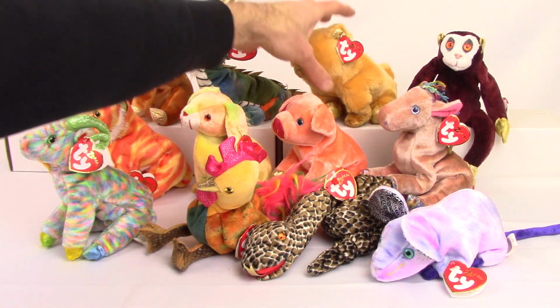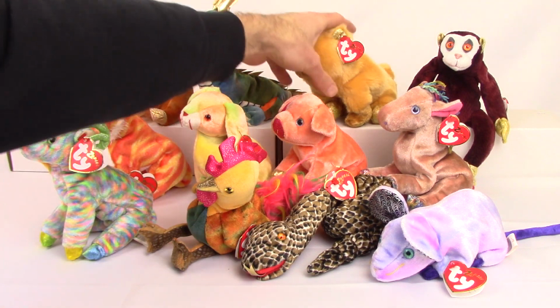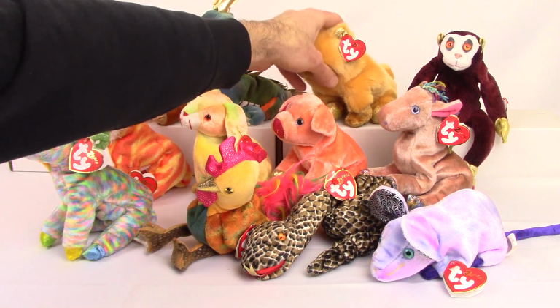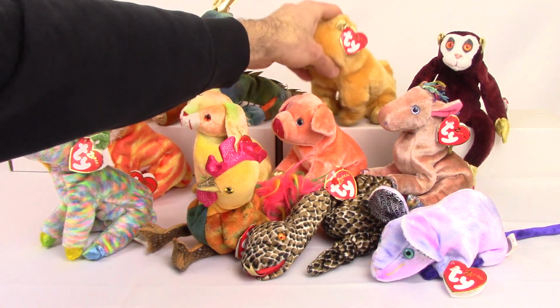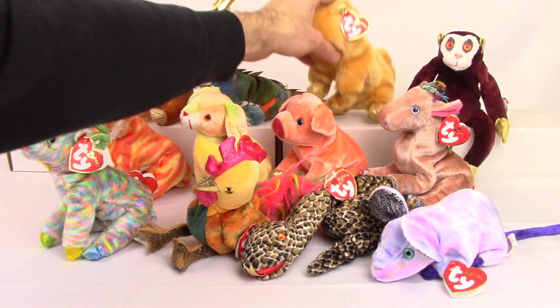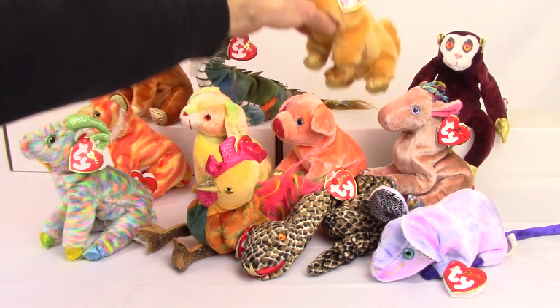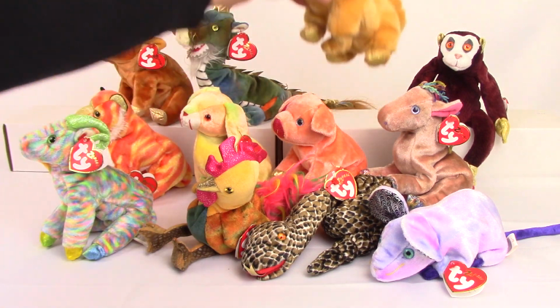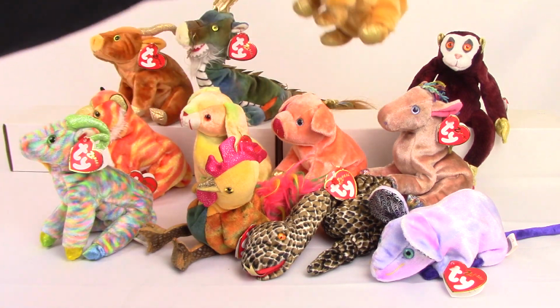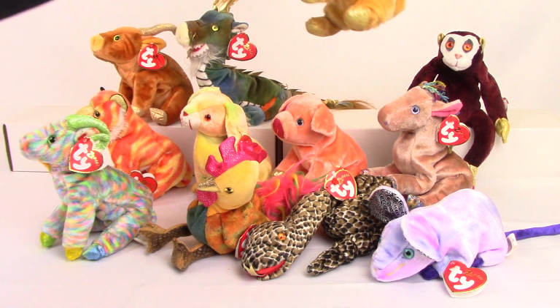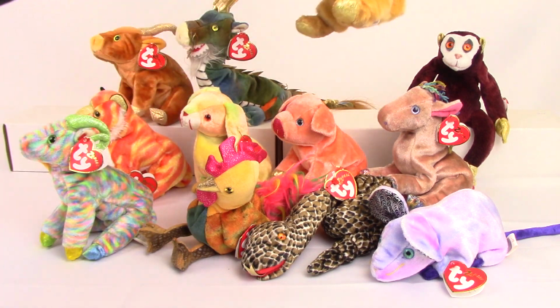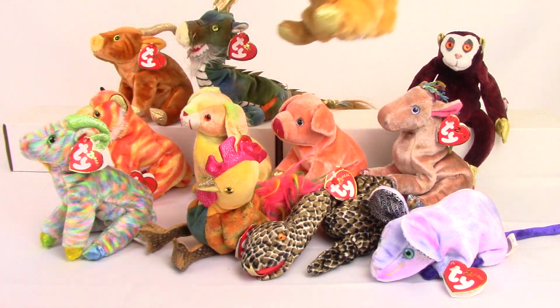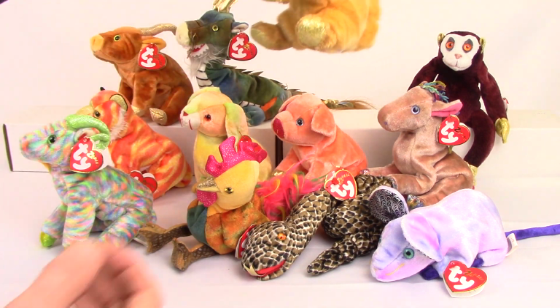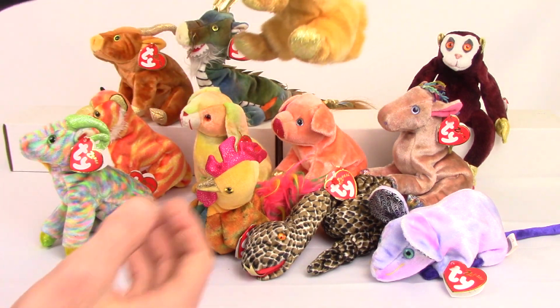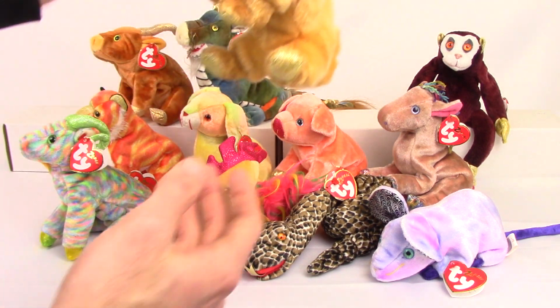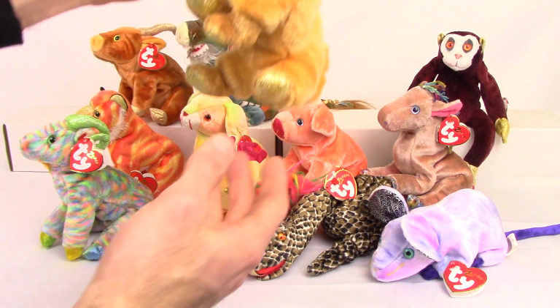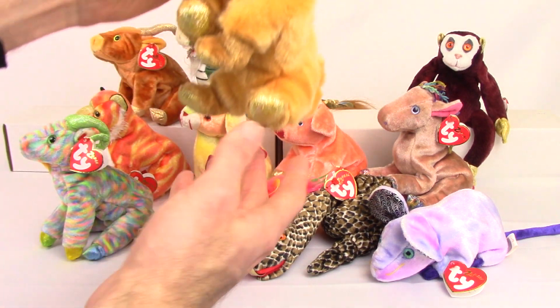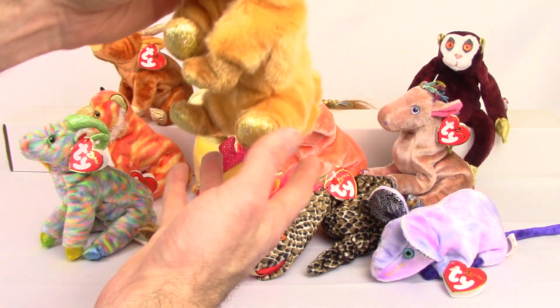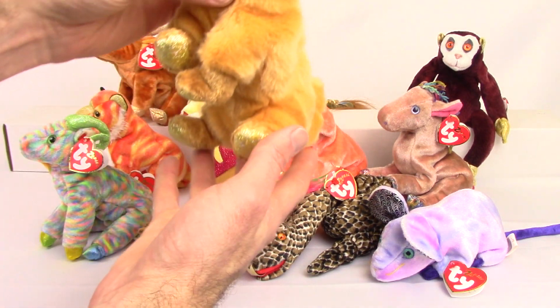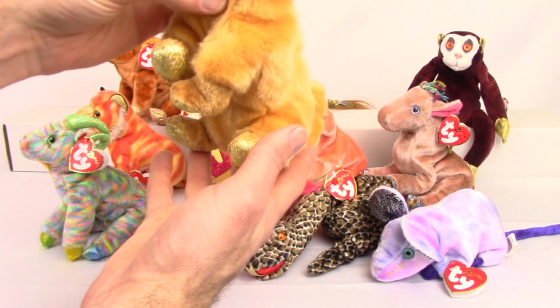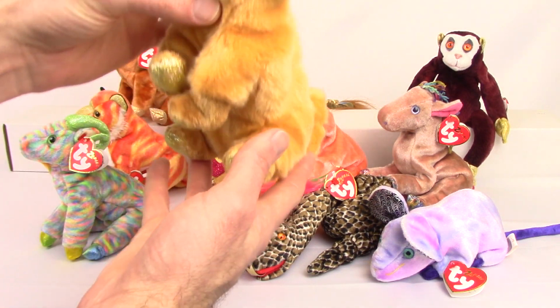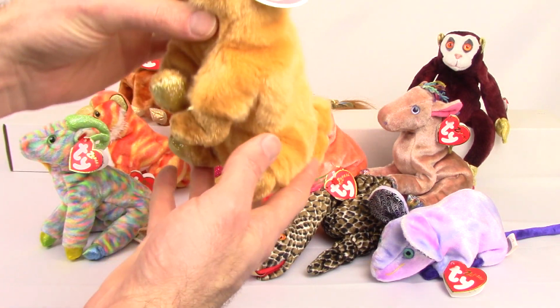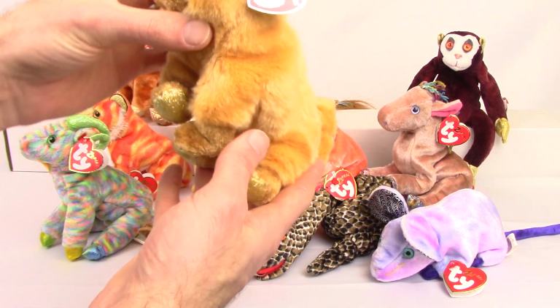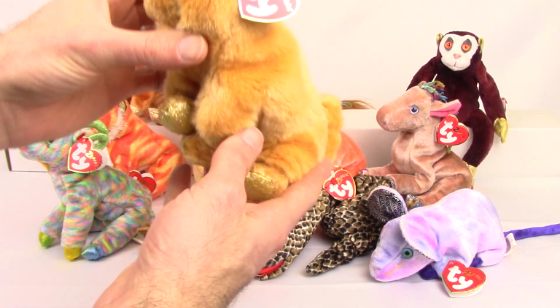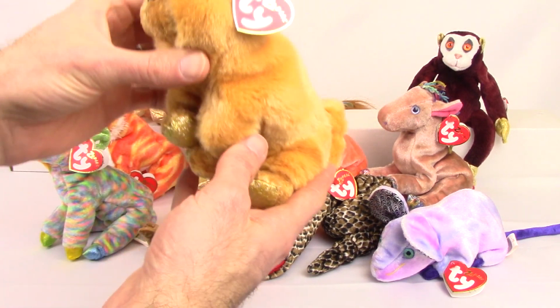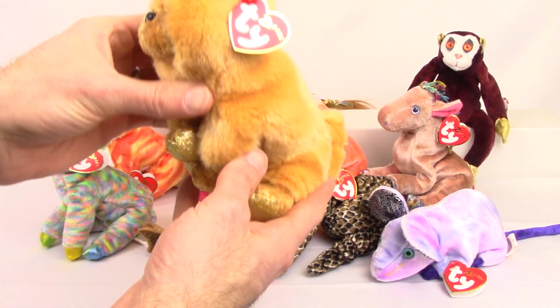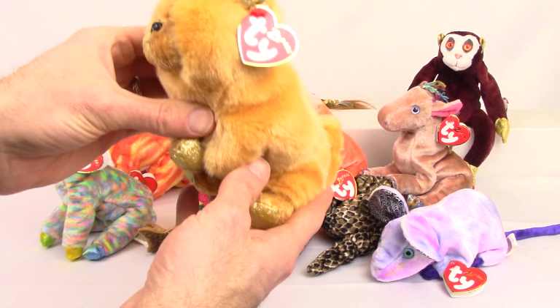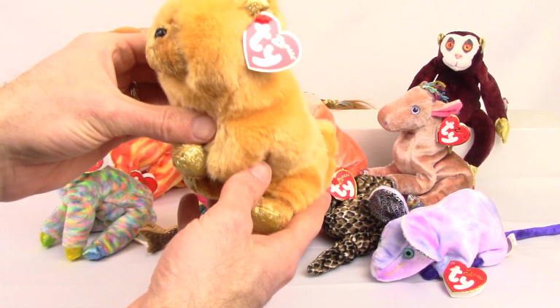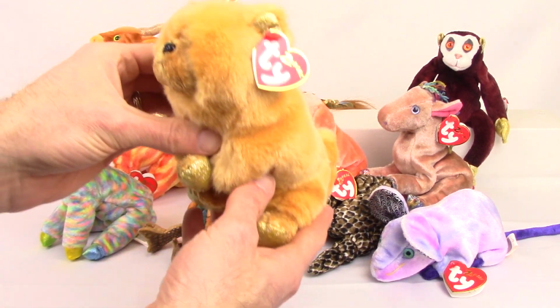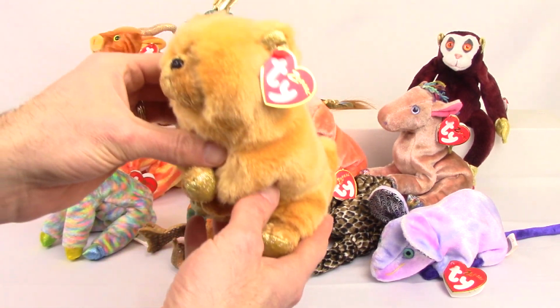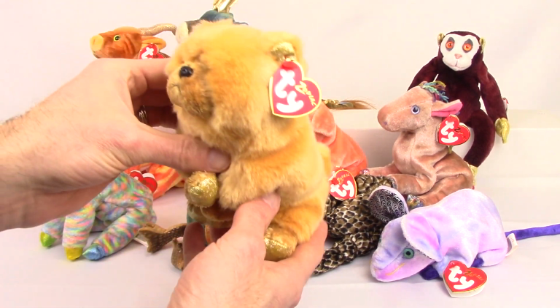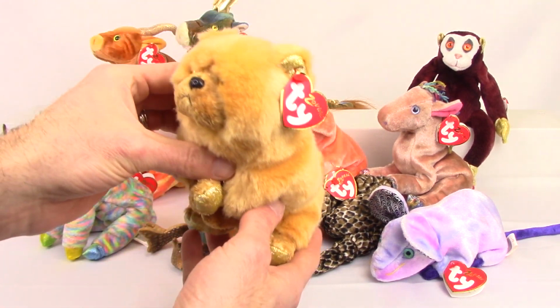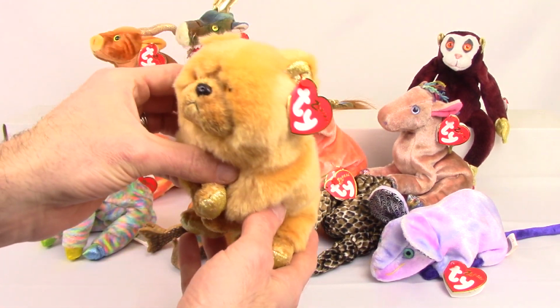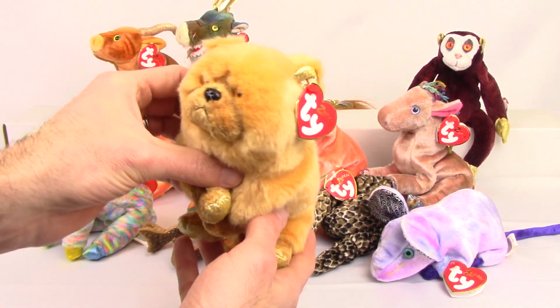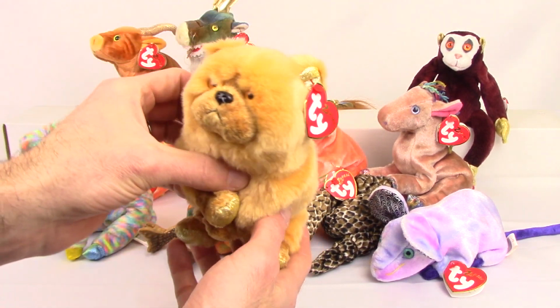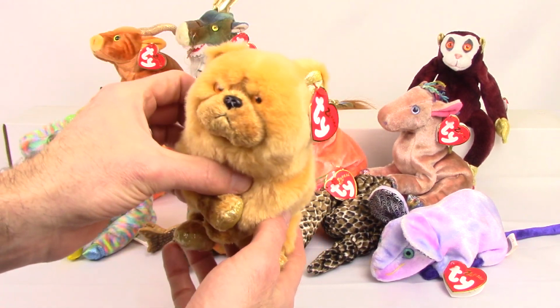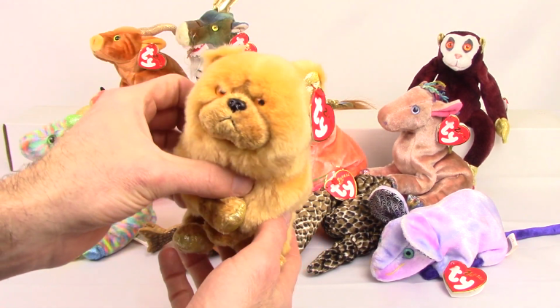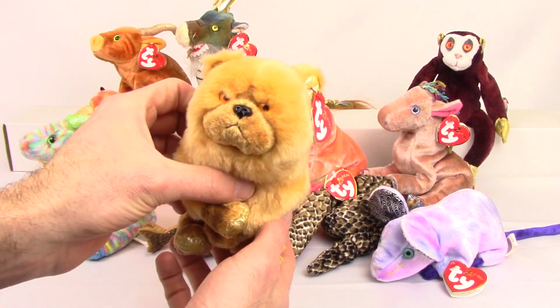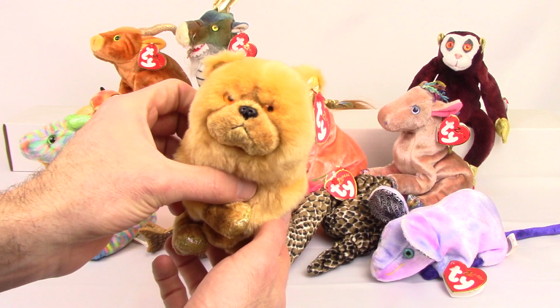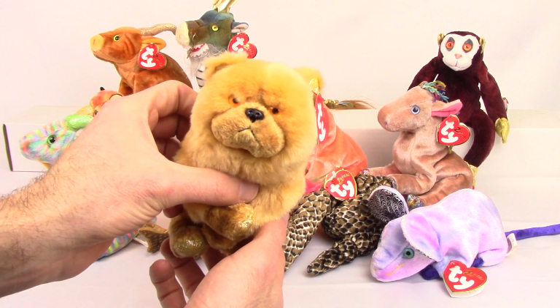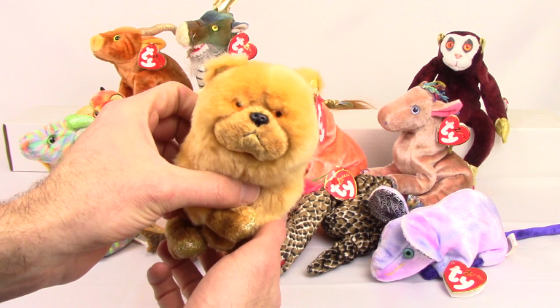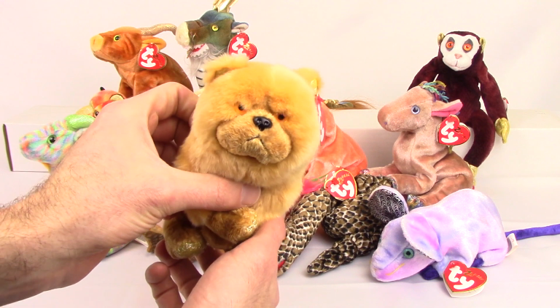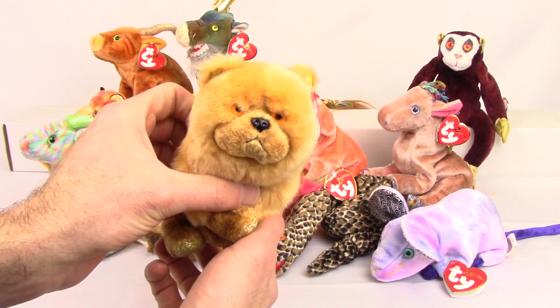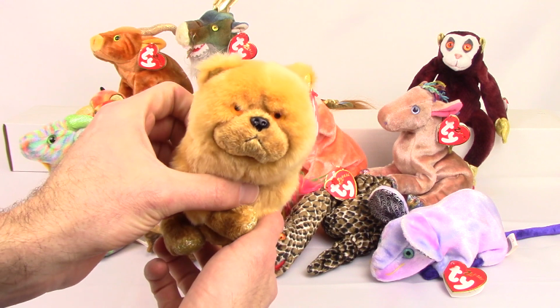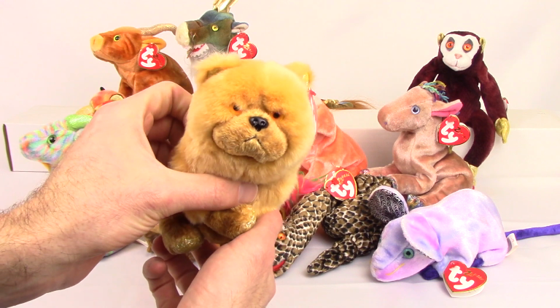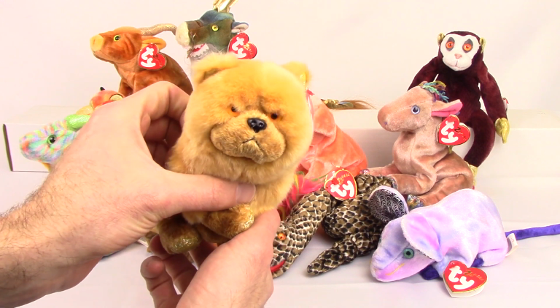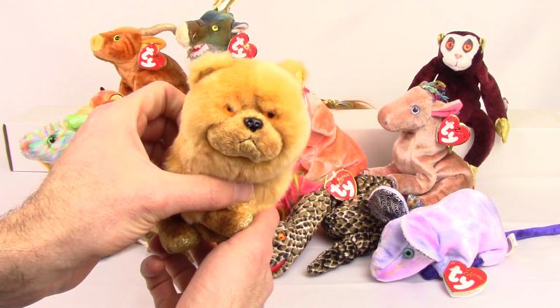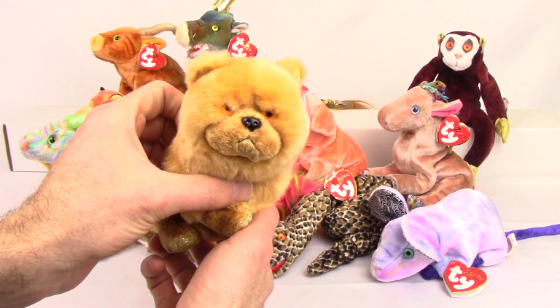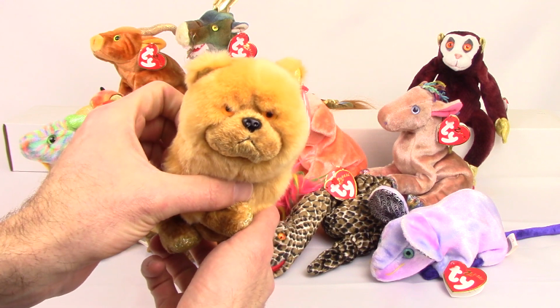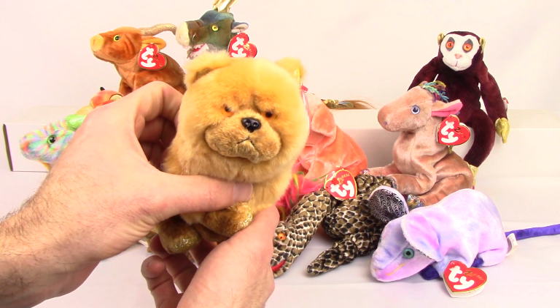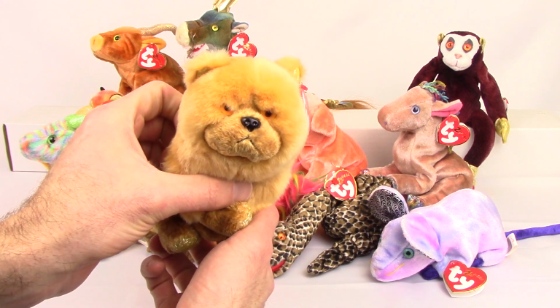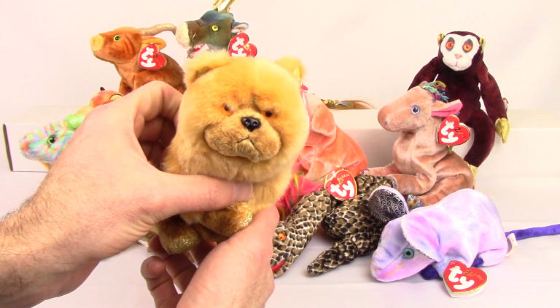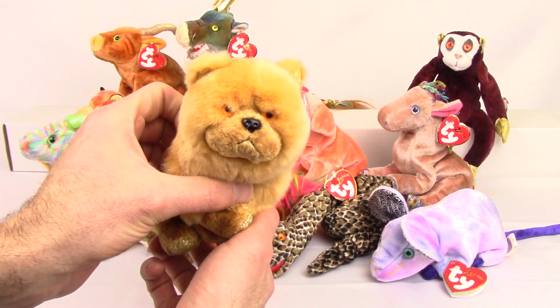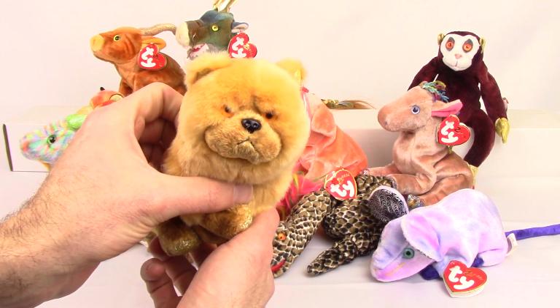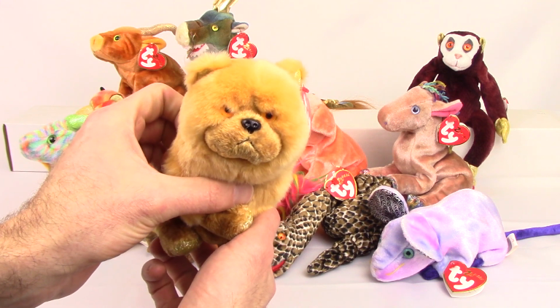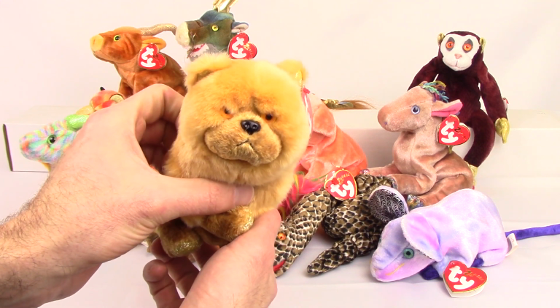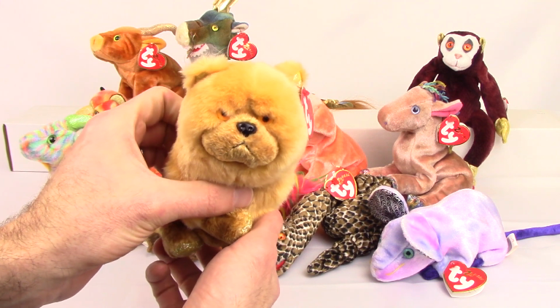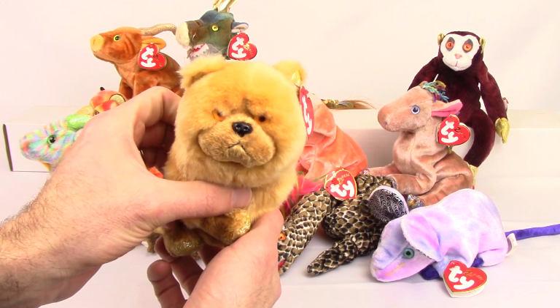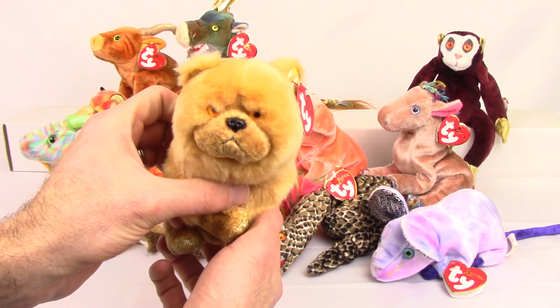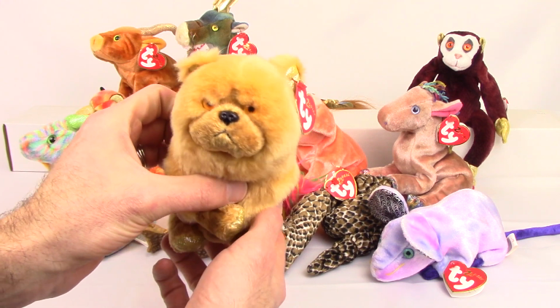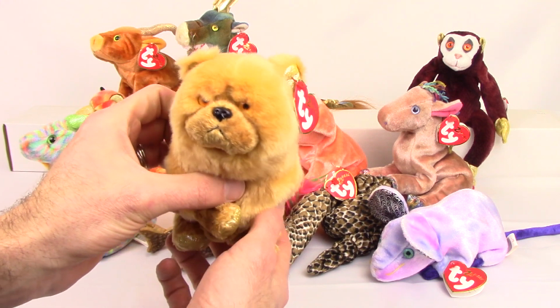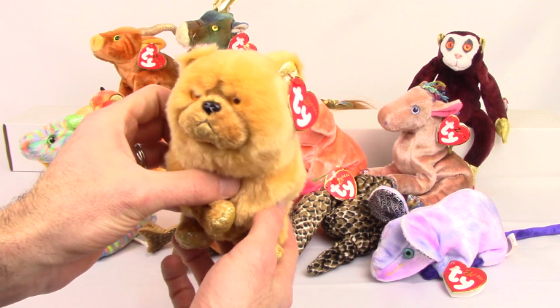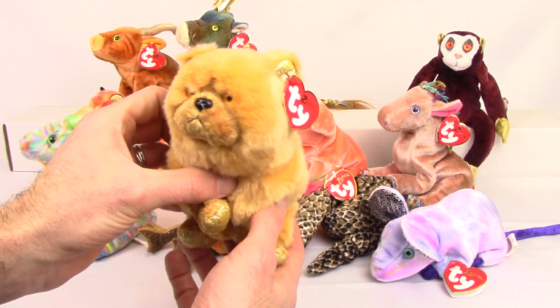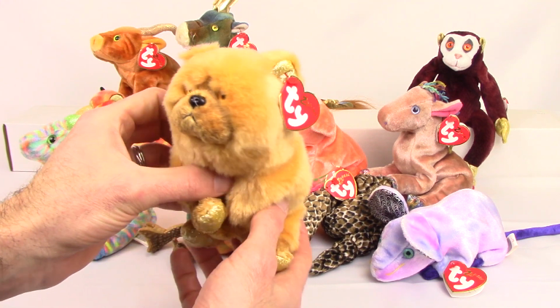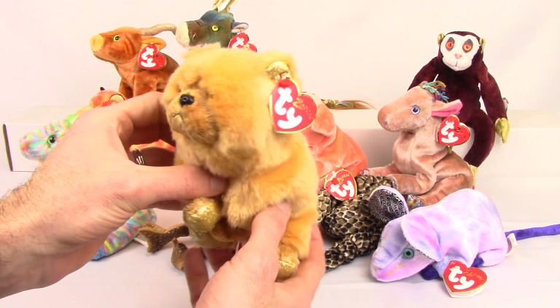We've got the dog, which always looks angry to me.